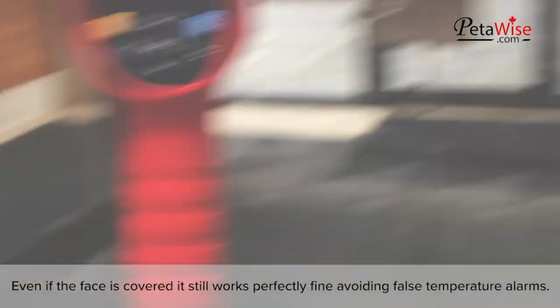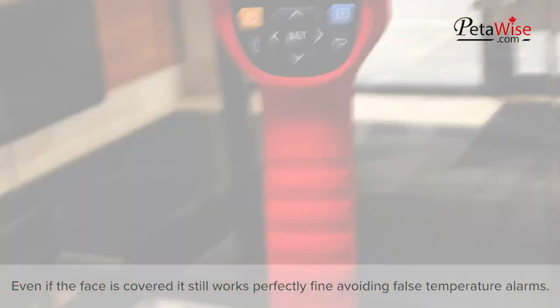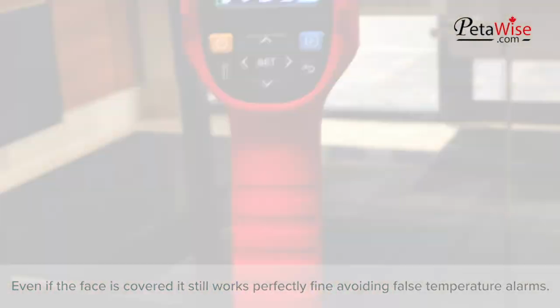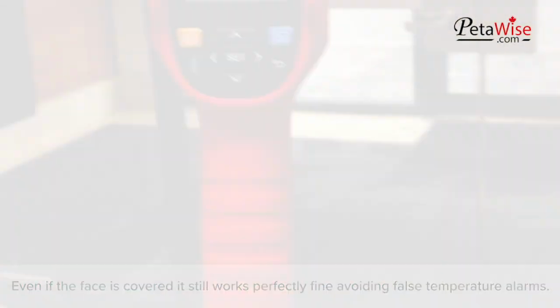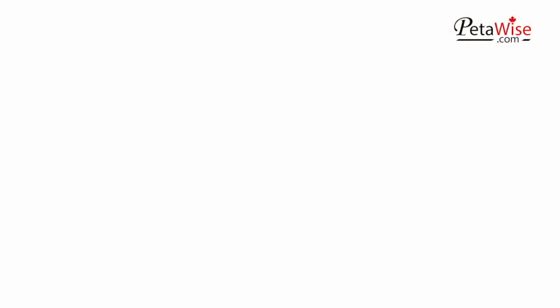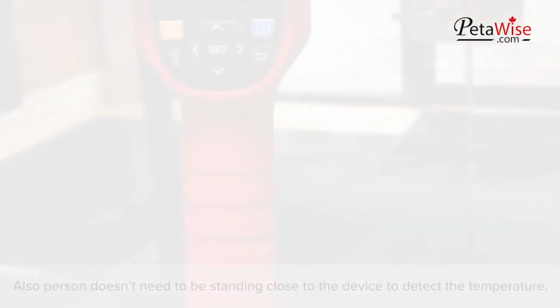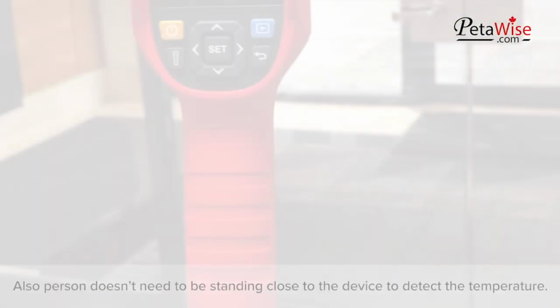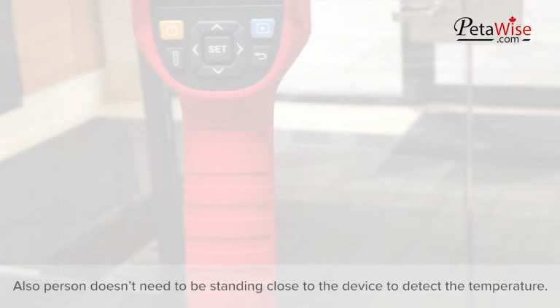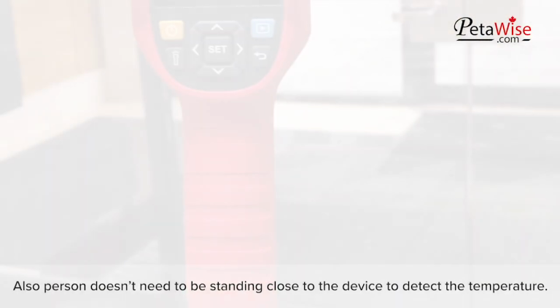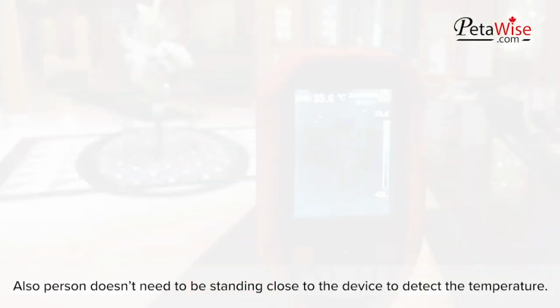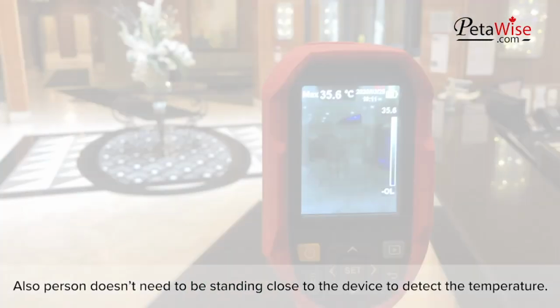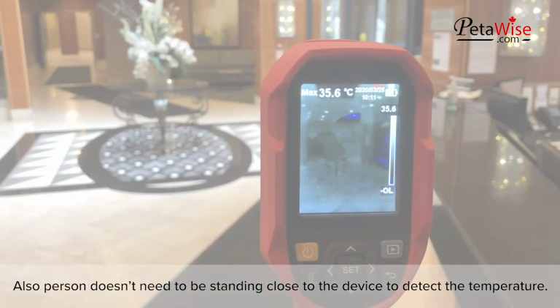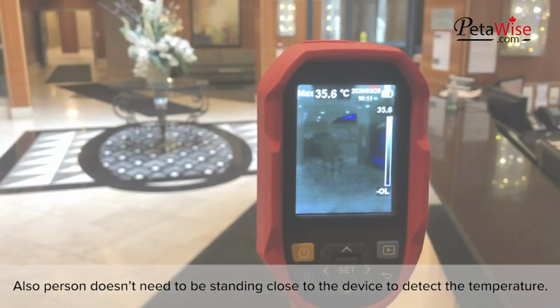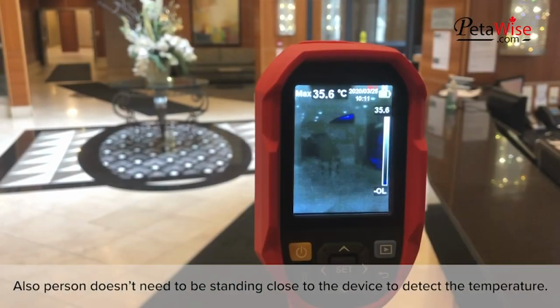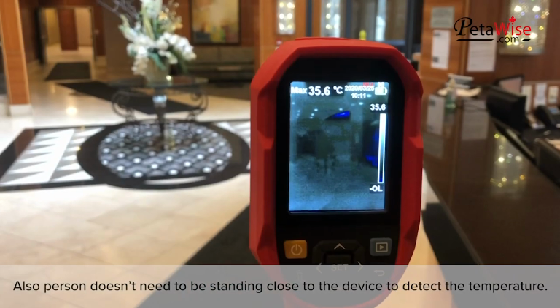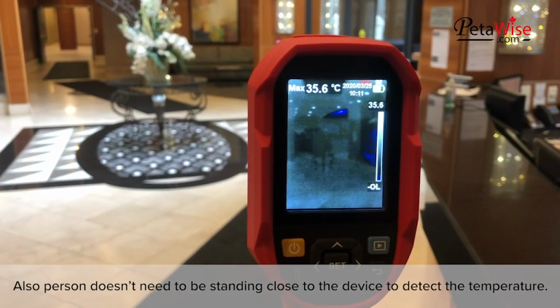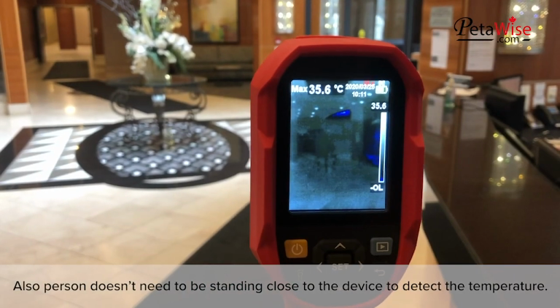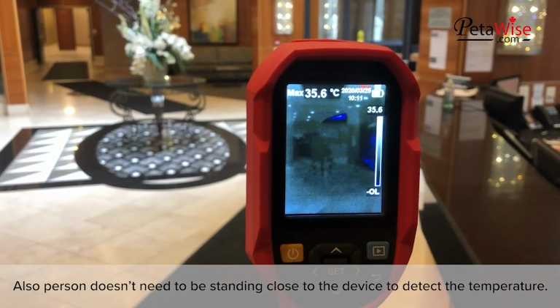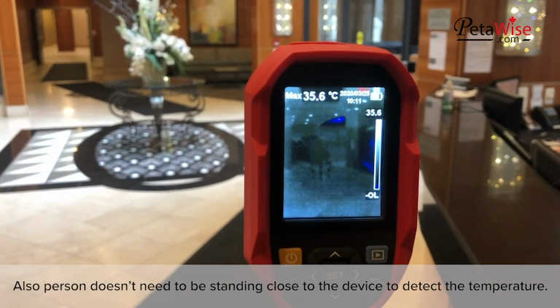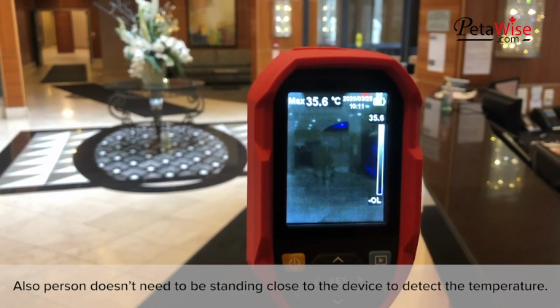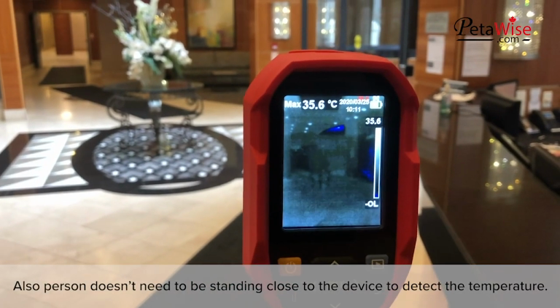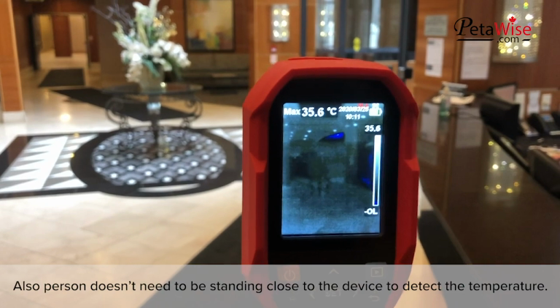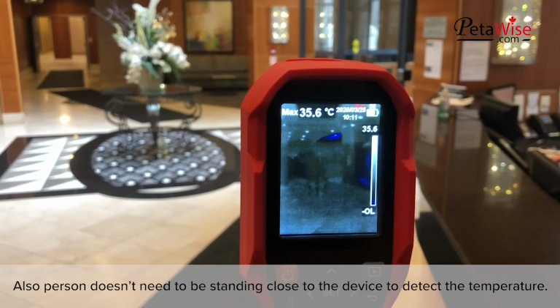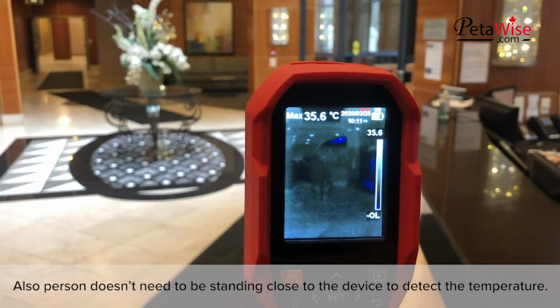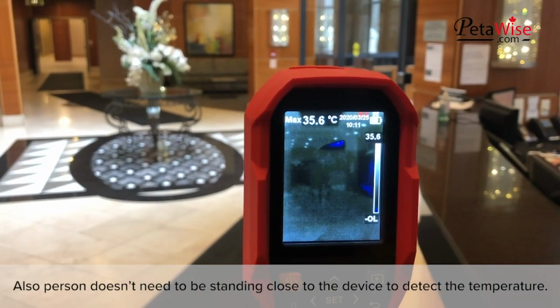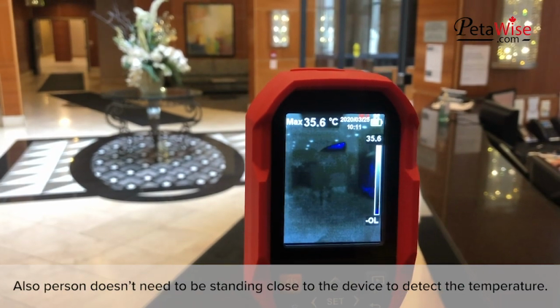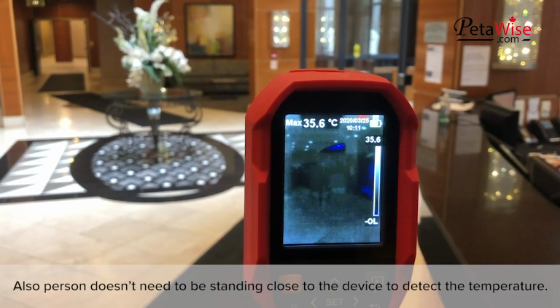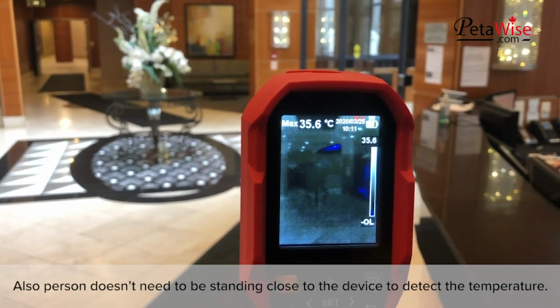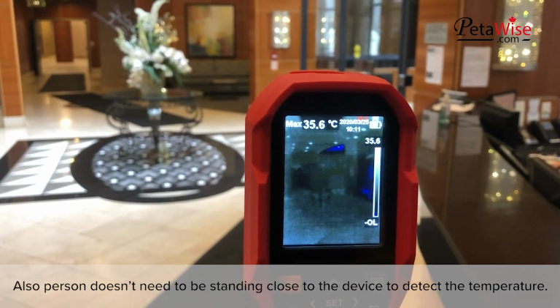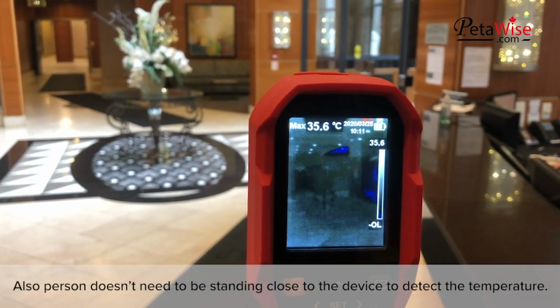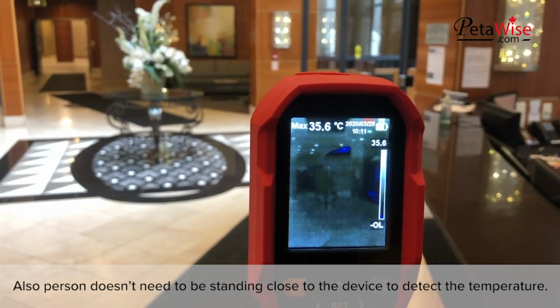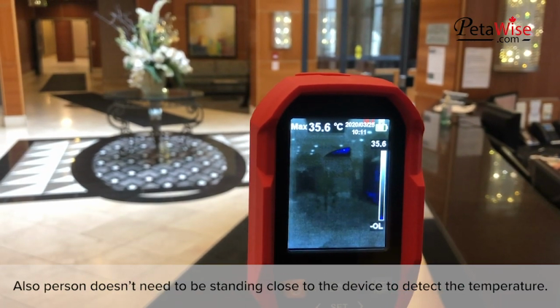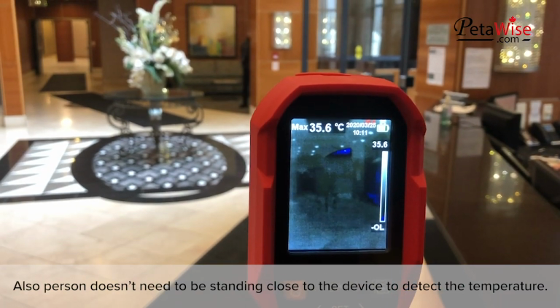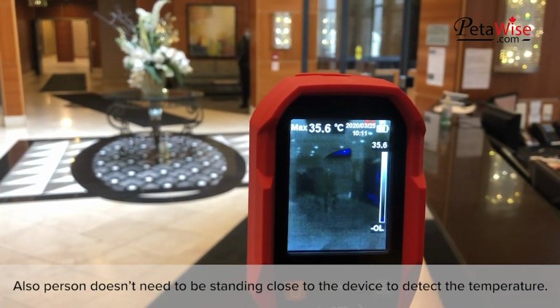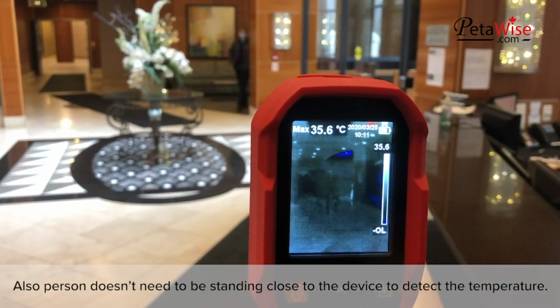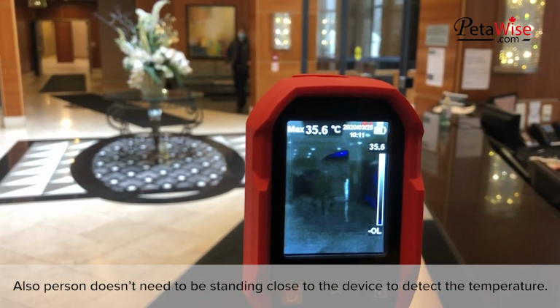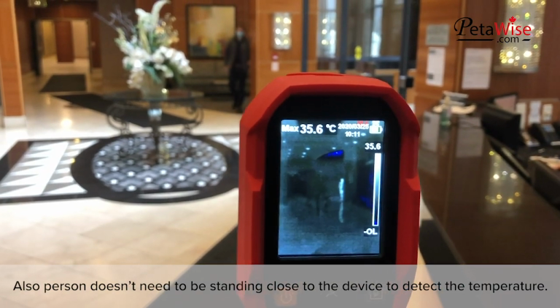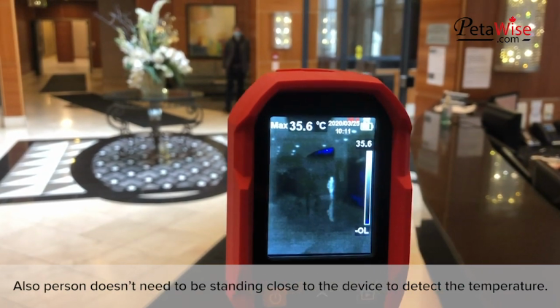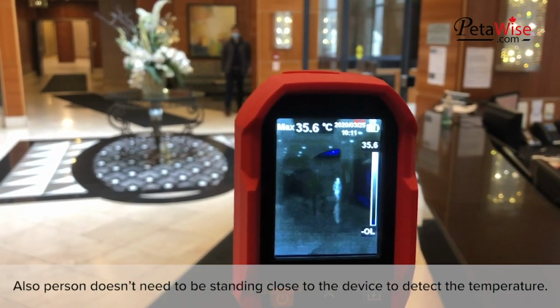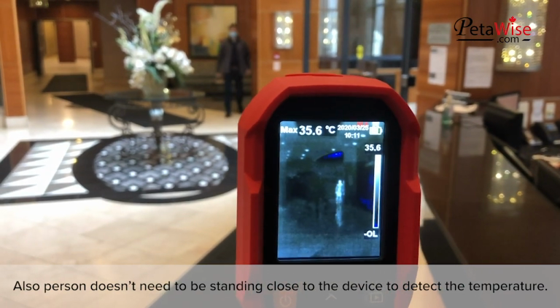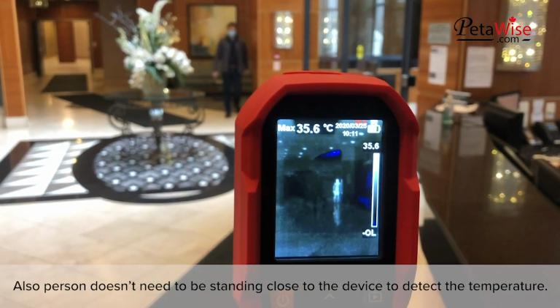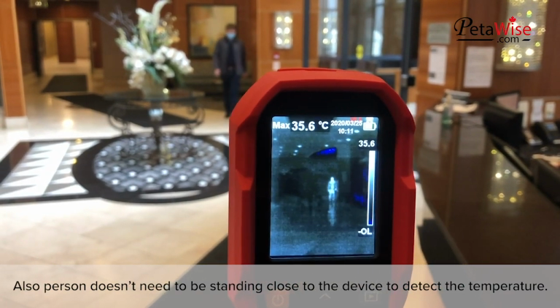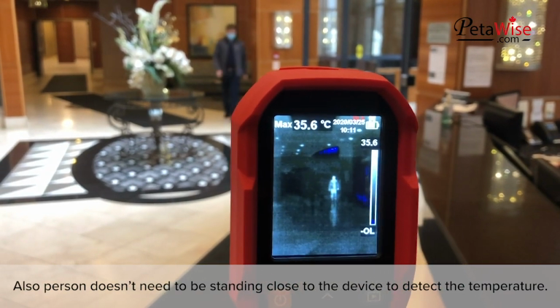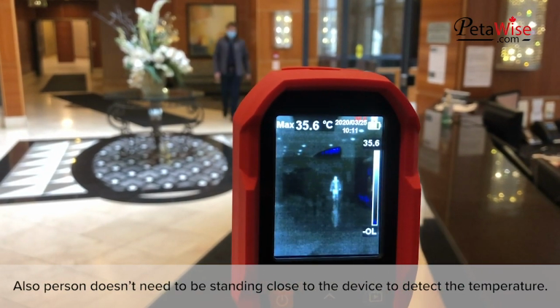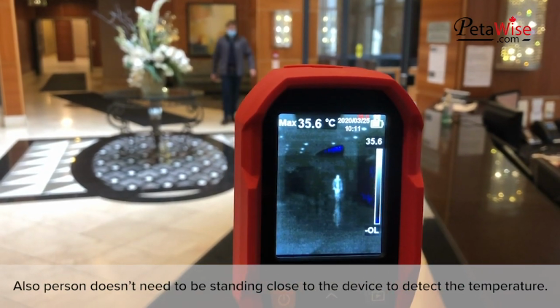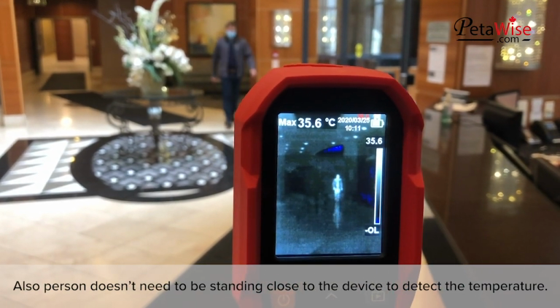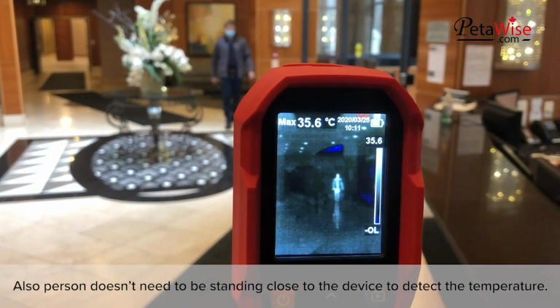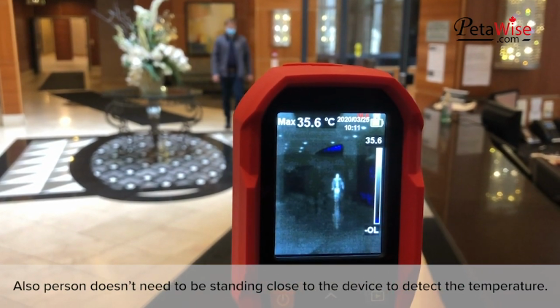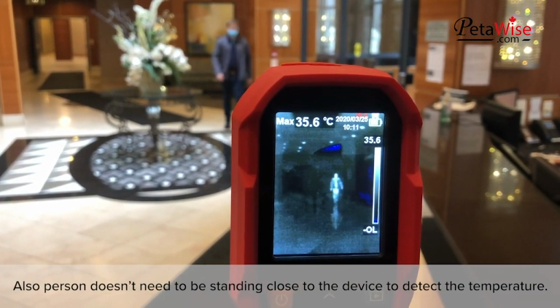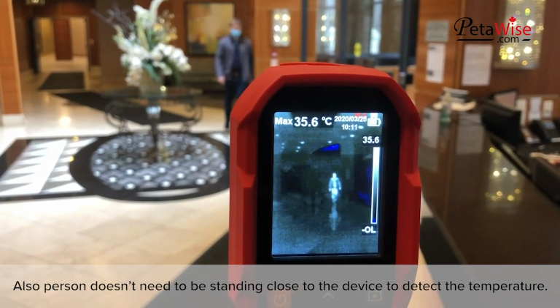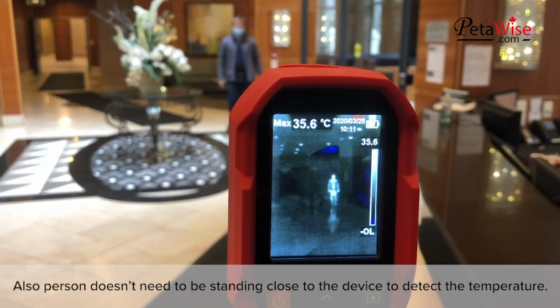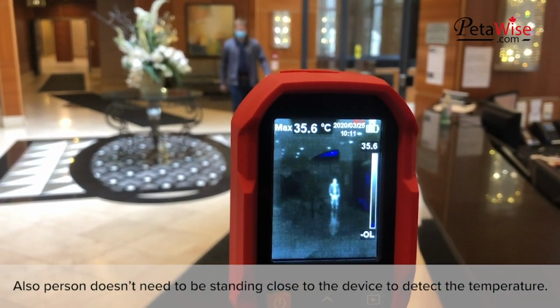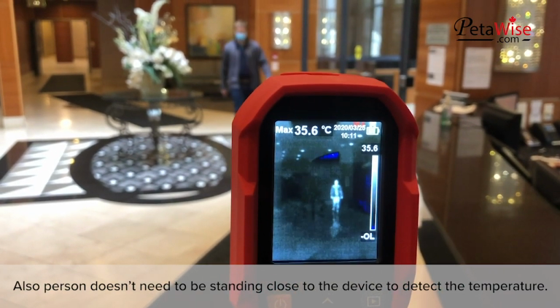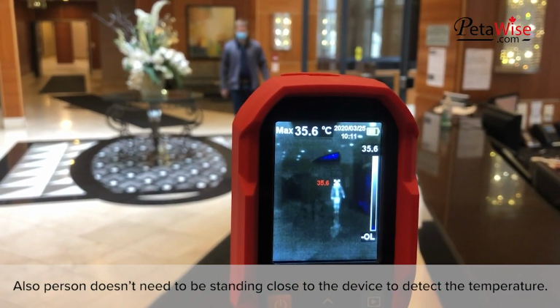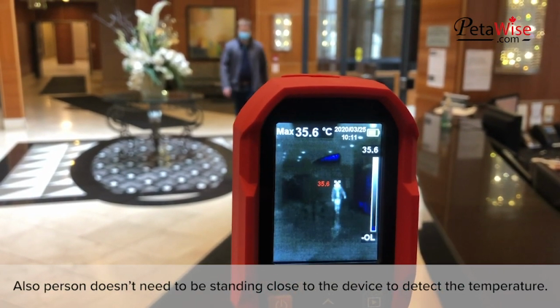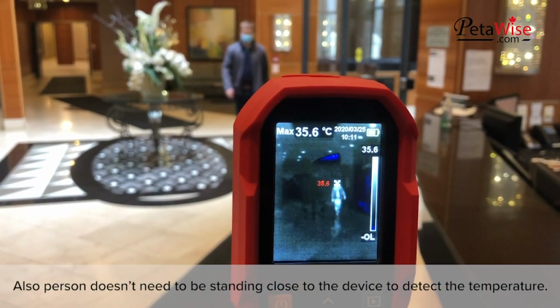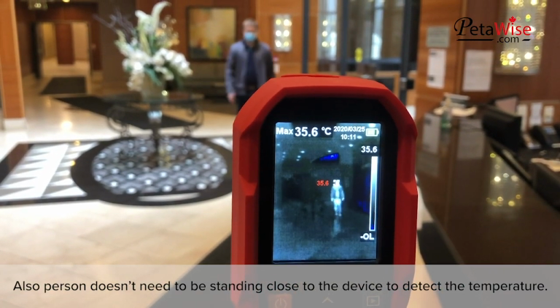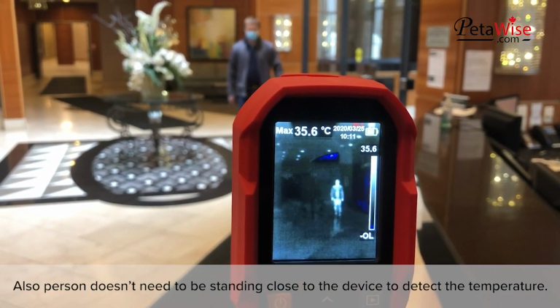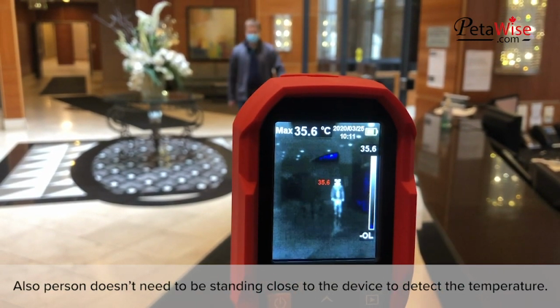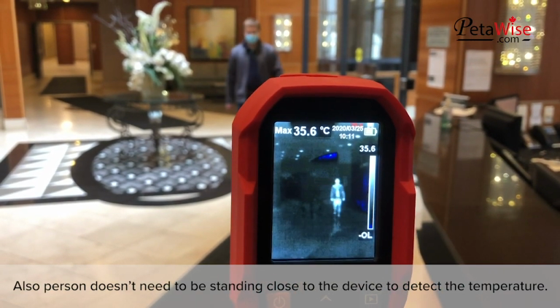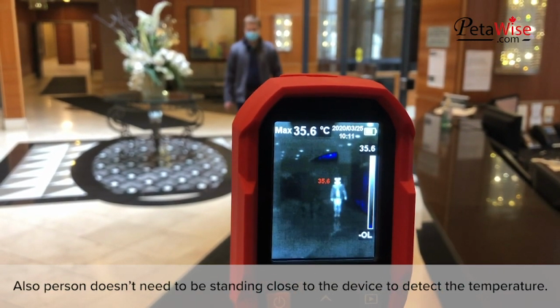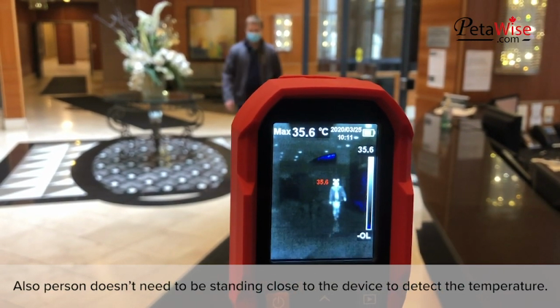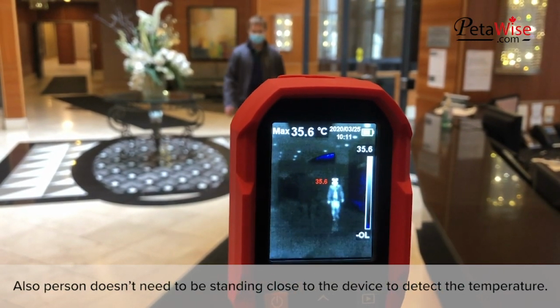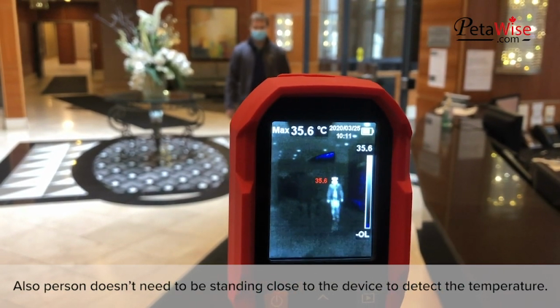Also, the person doesn't need to be standing close to the device to detect the temperature.